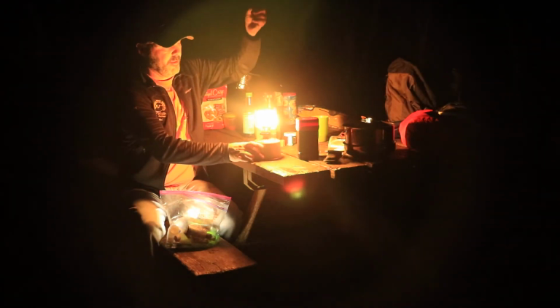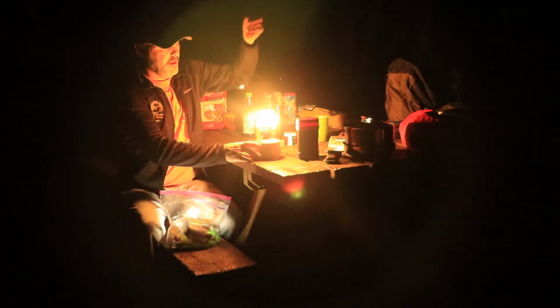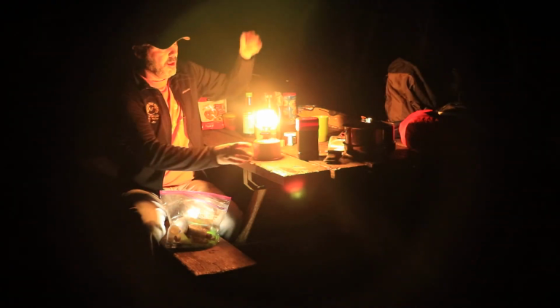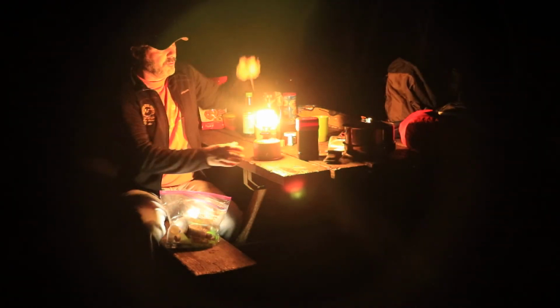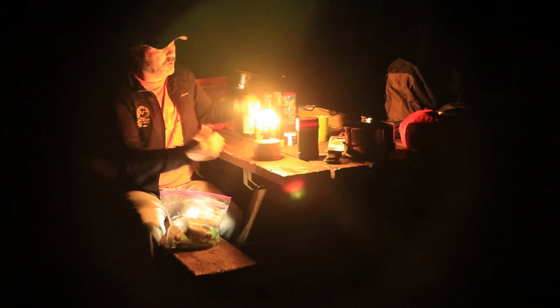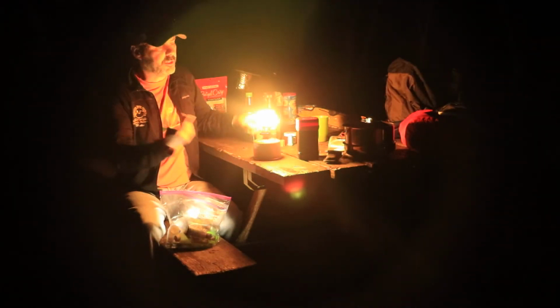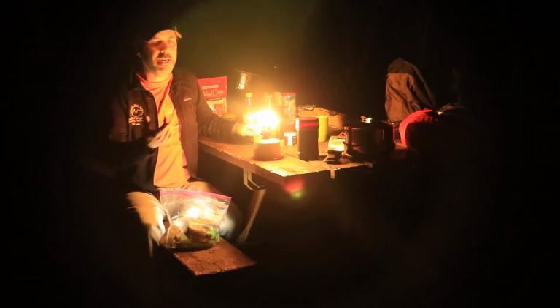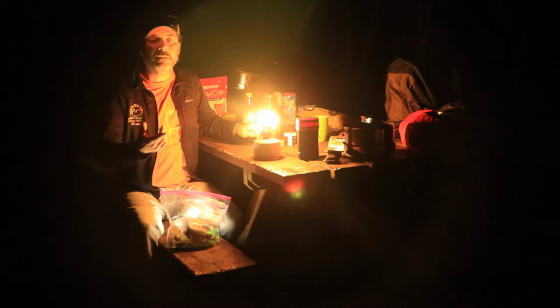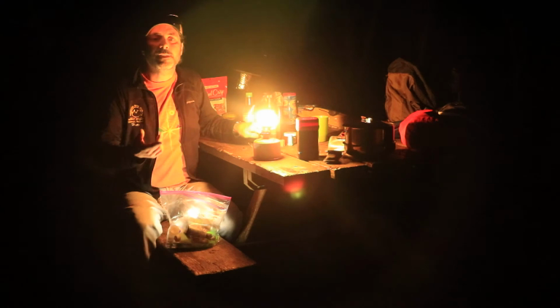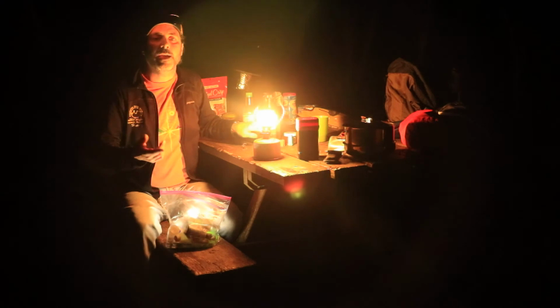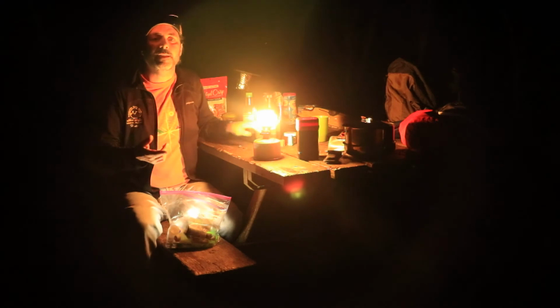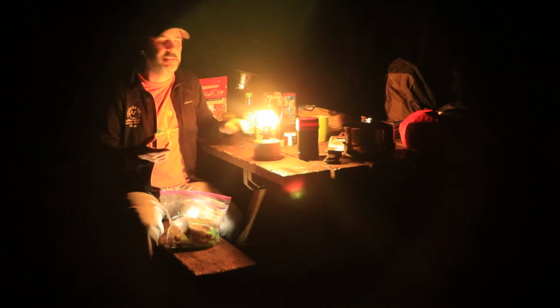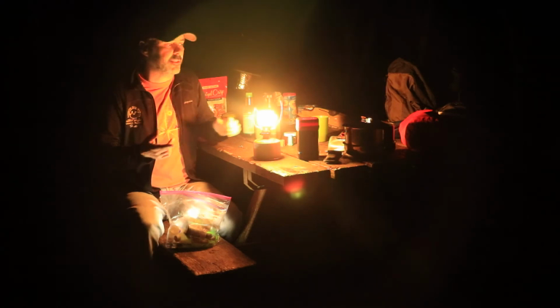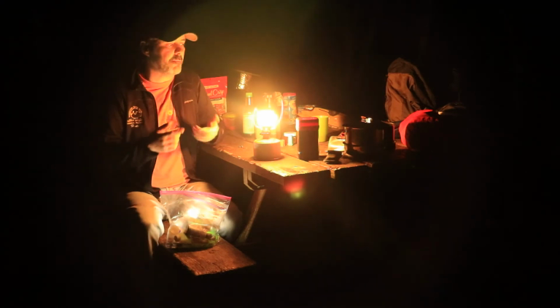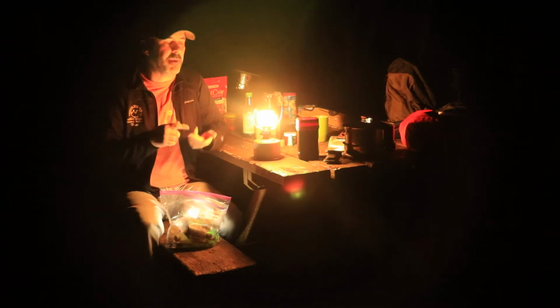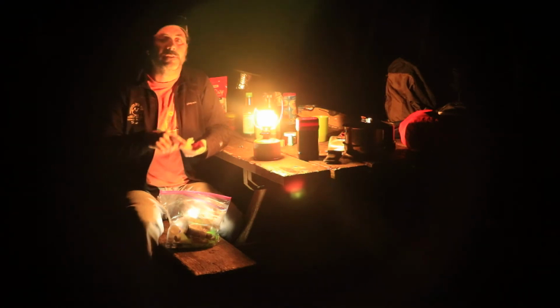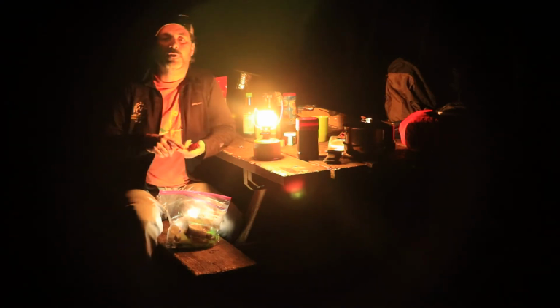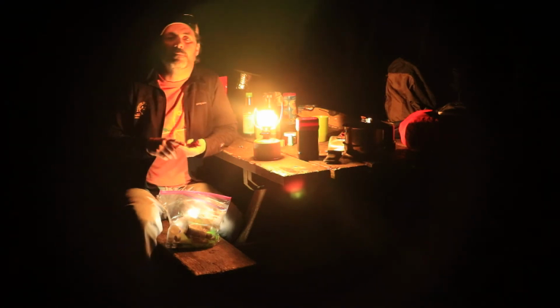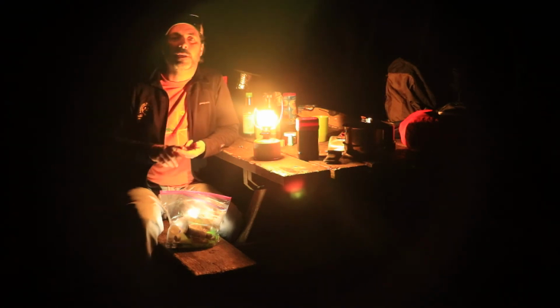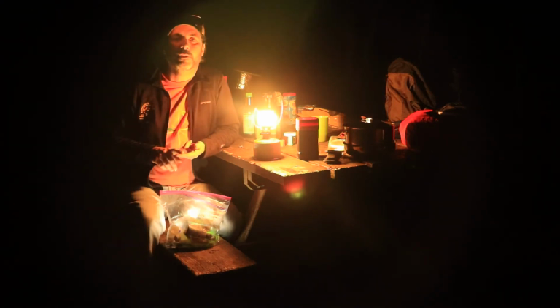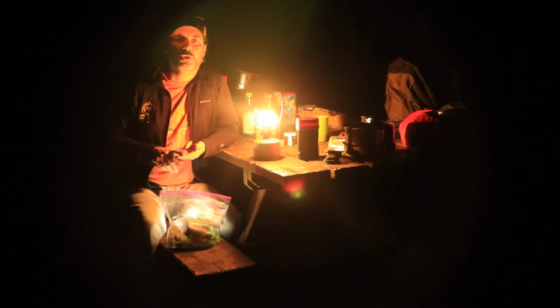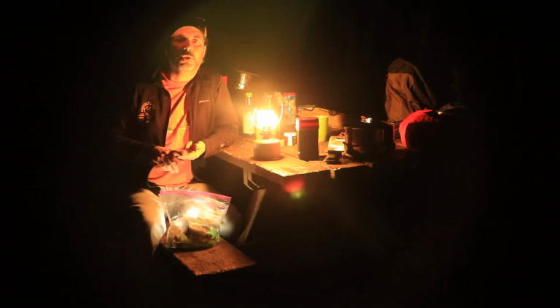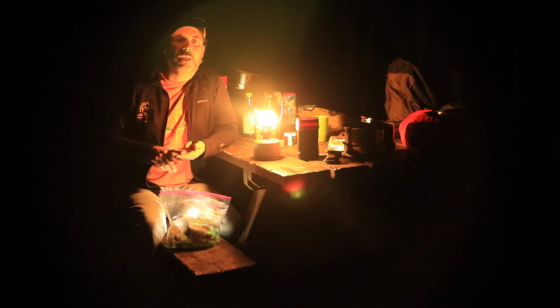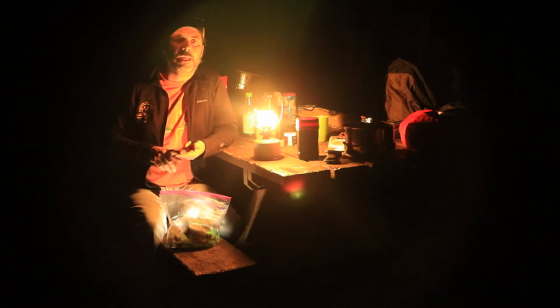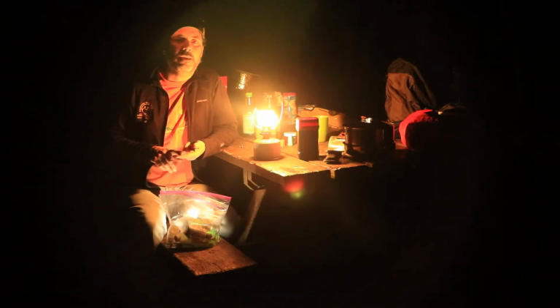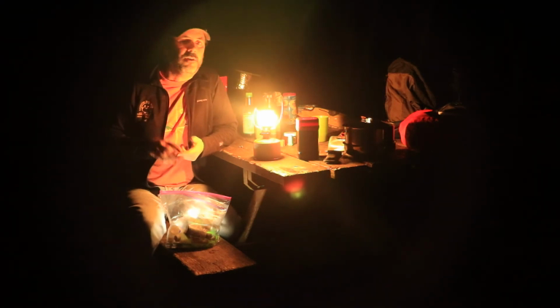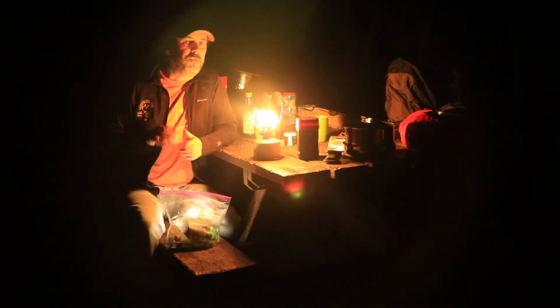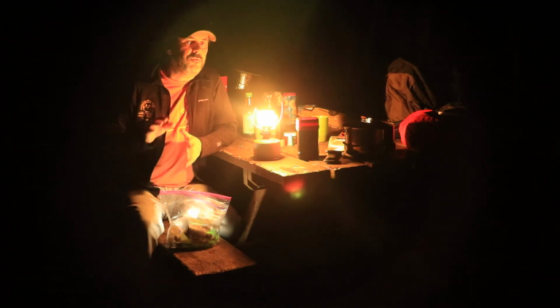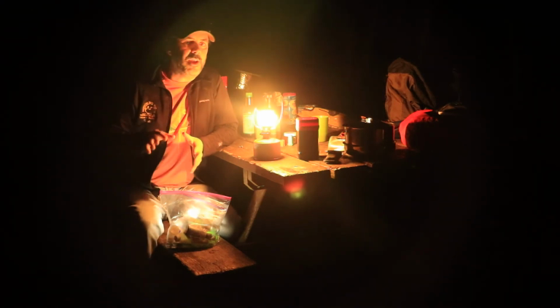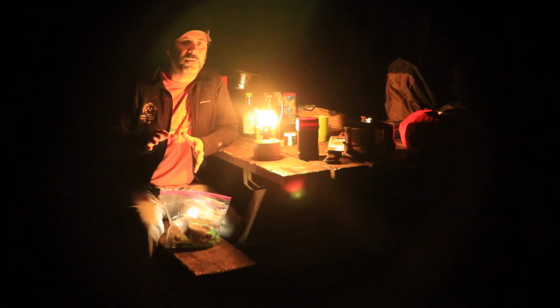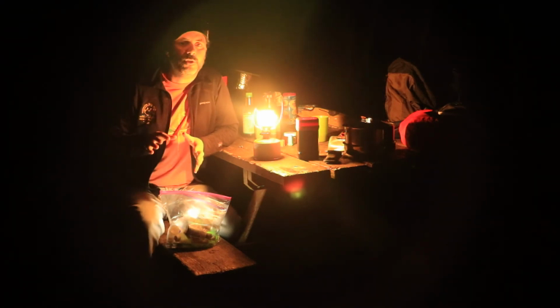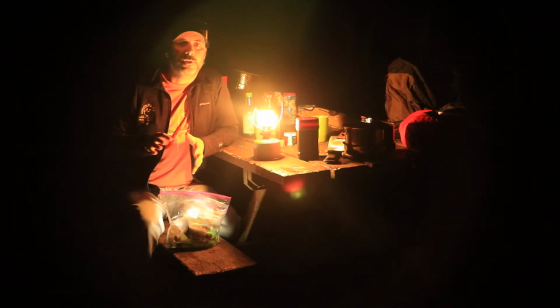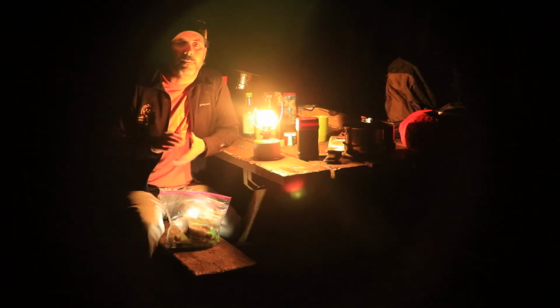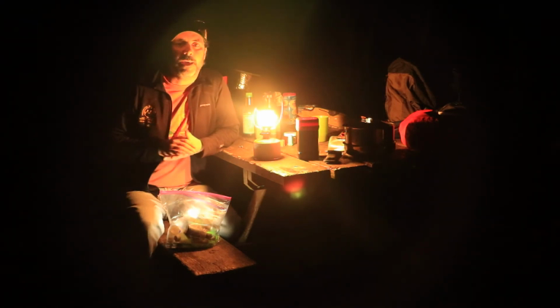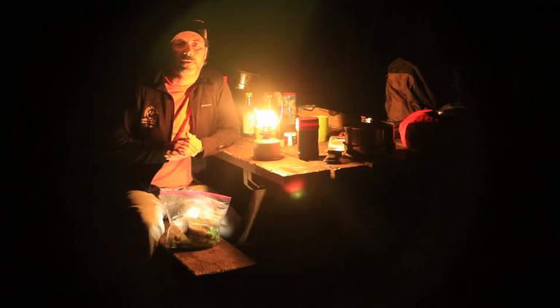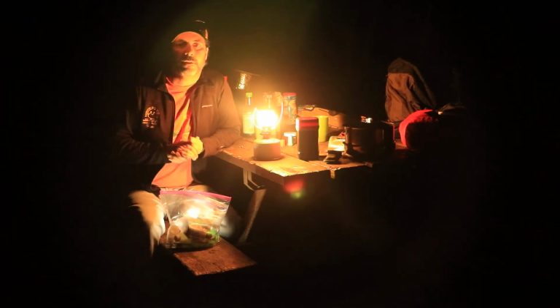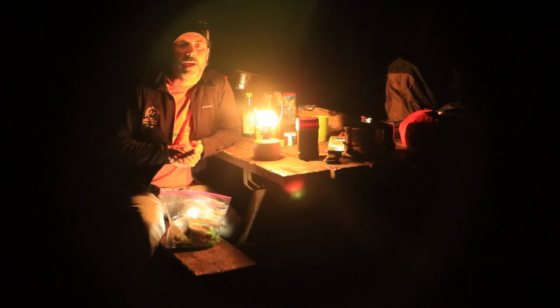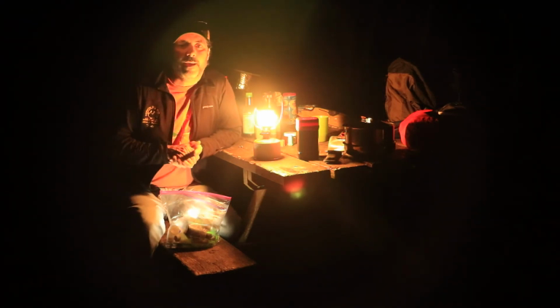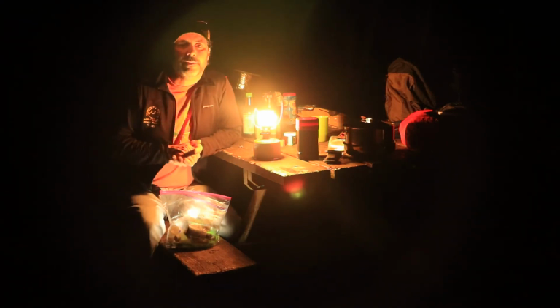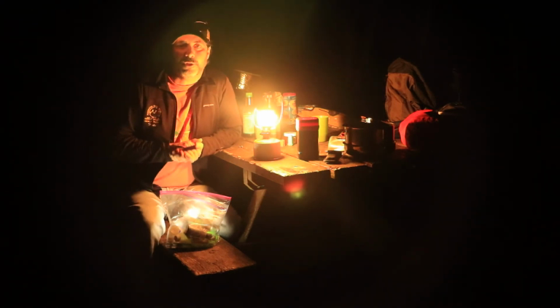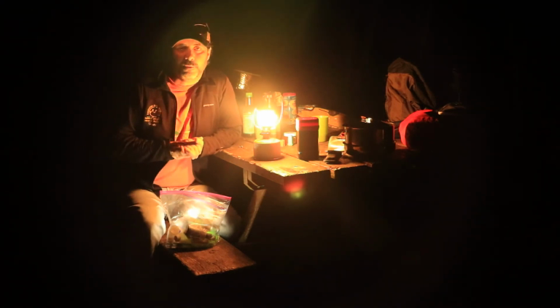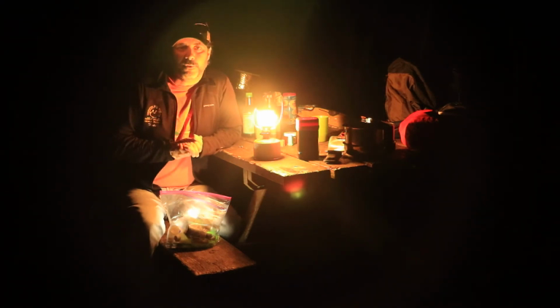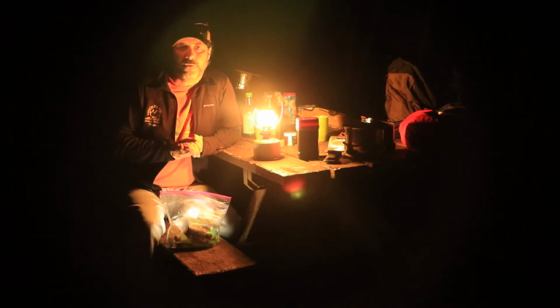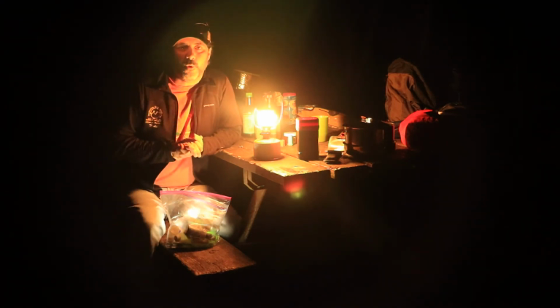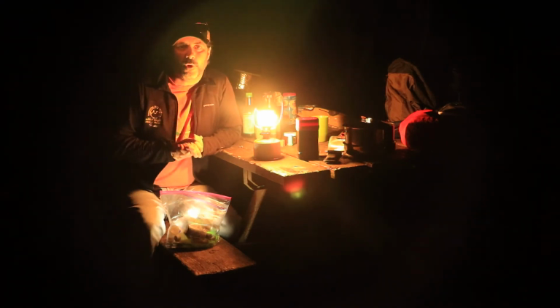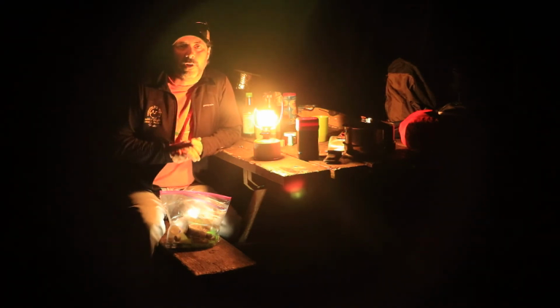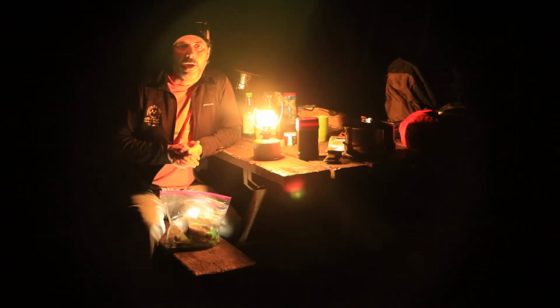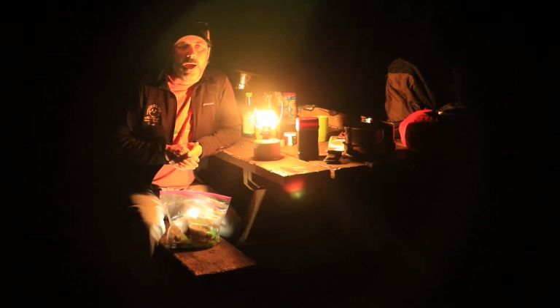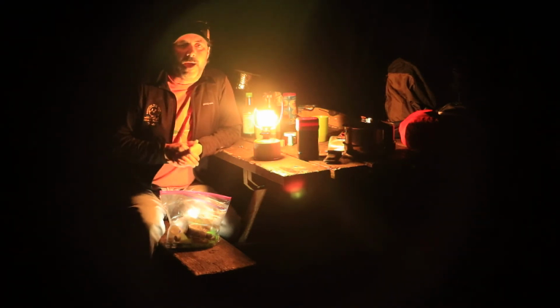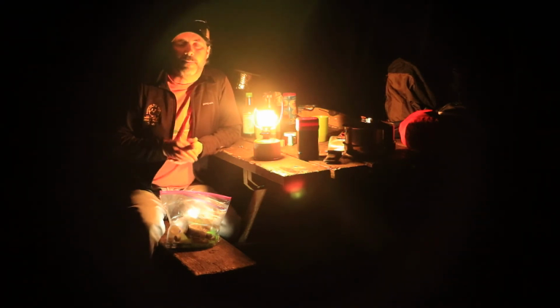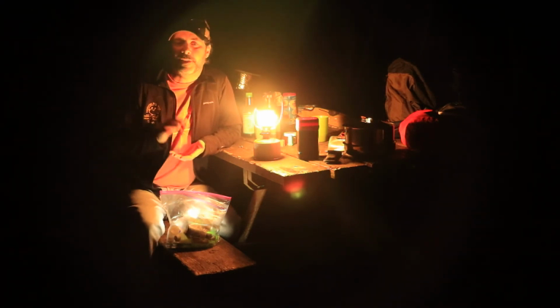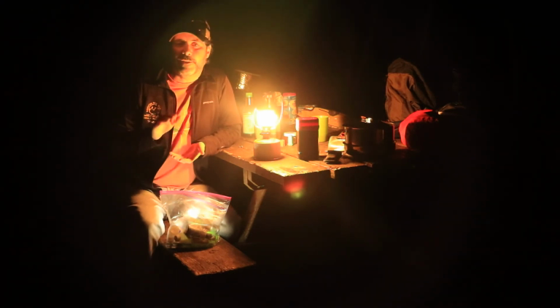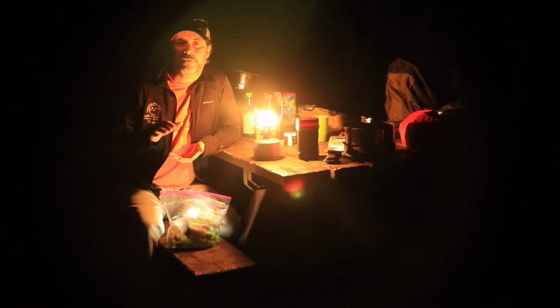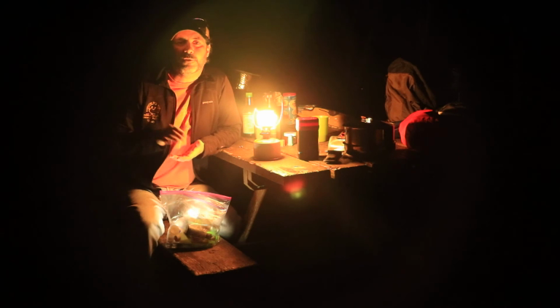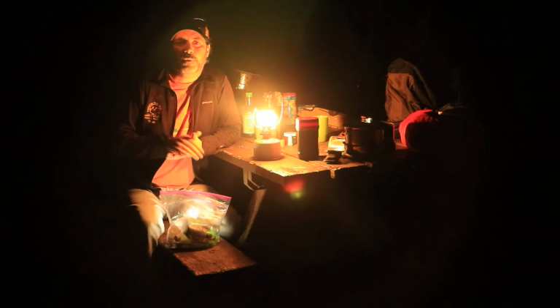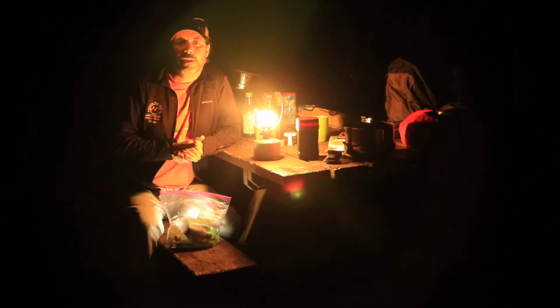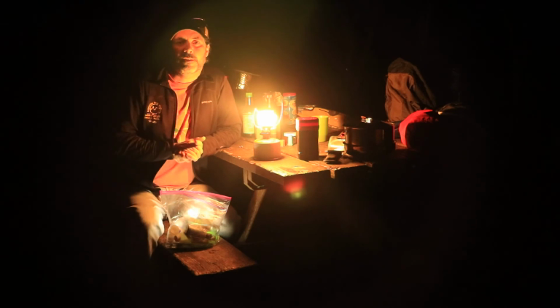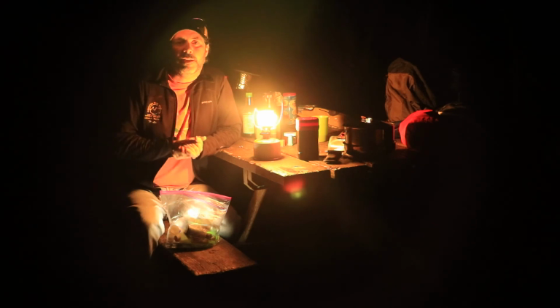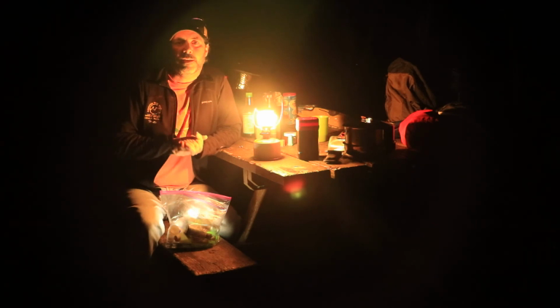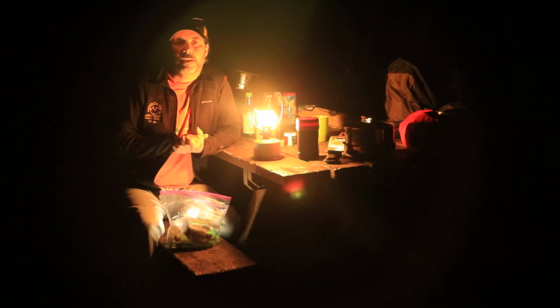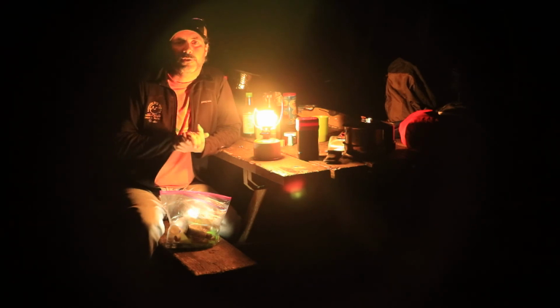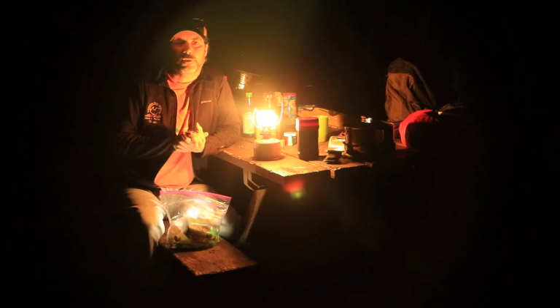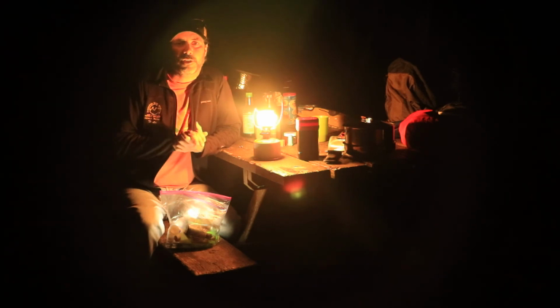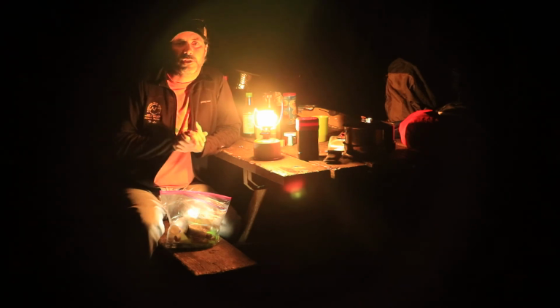The only downside is that the mantle can be a little tricky. If you've never used a mantle lantern before, definitely read the instructions.